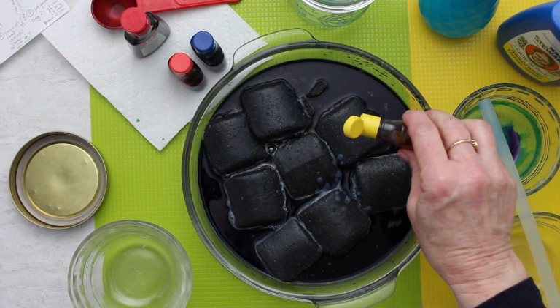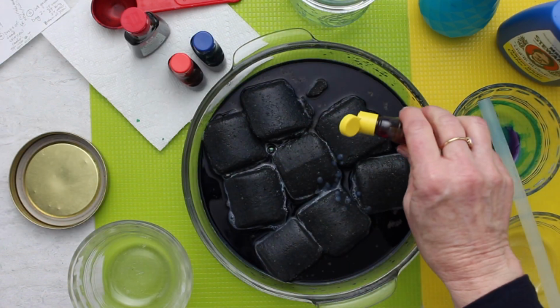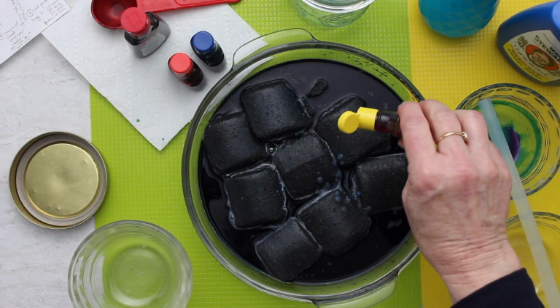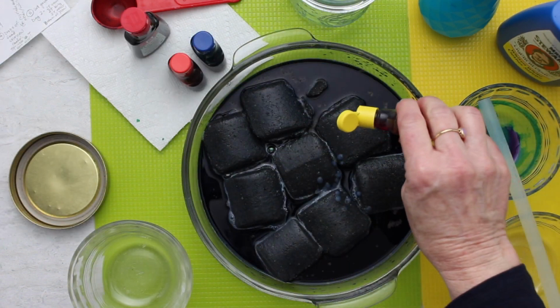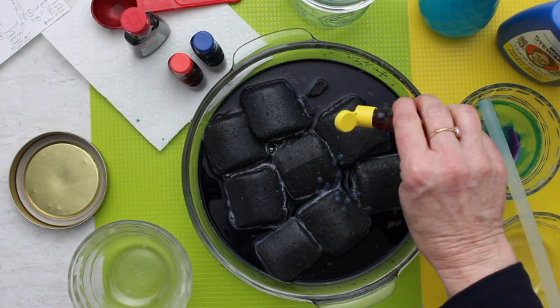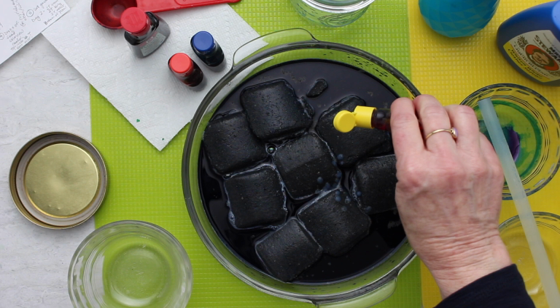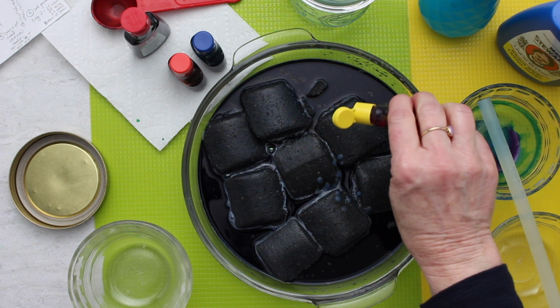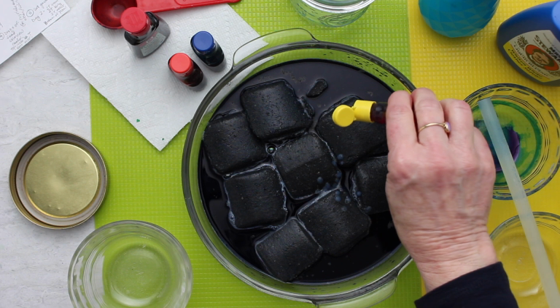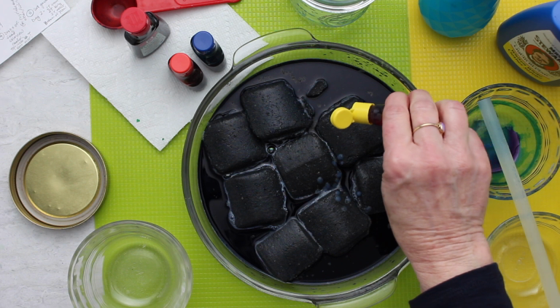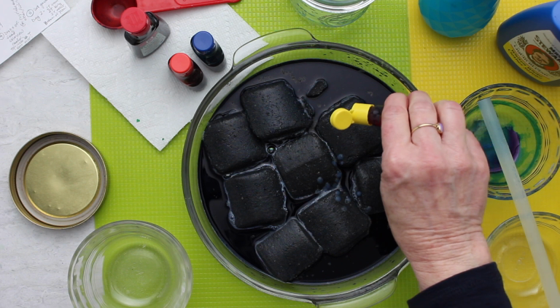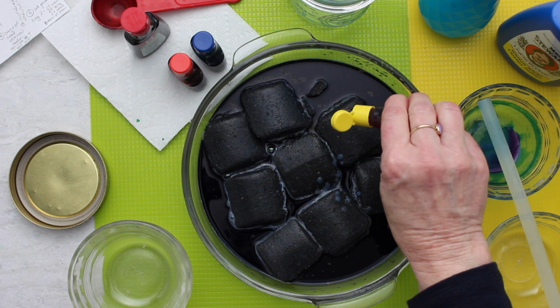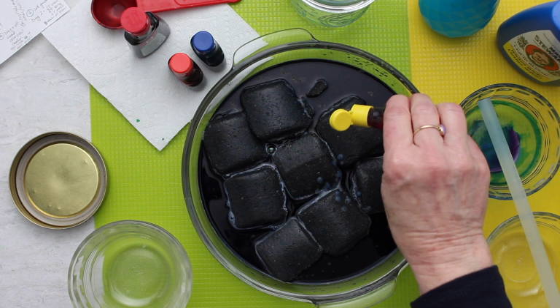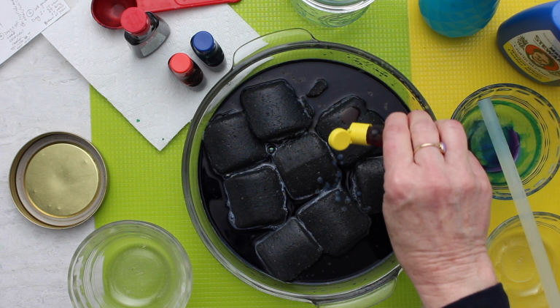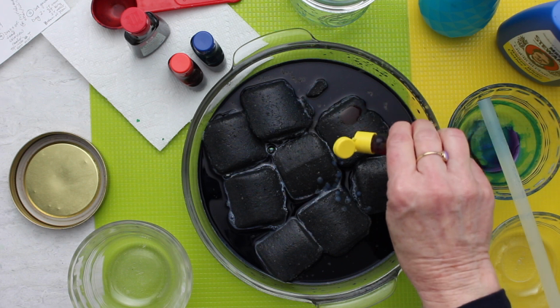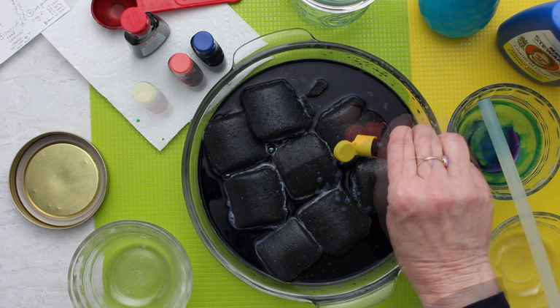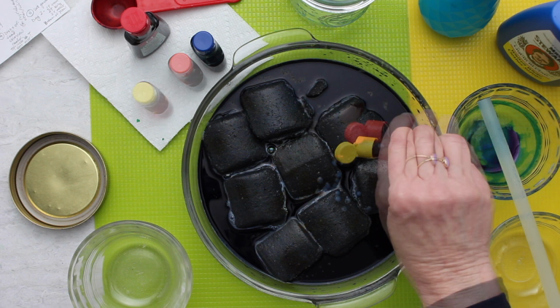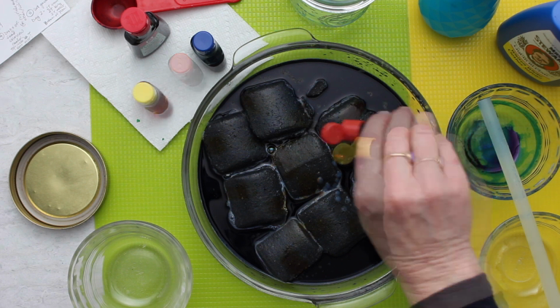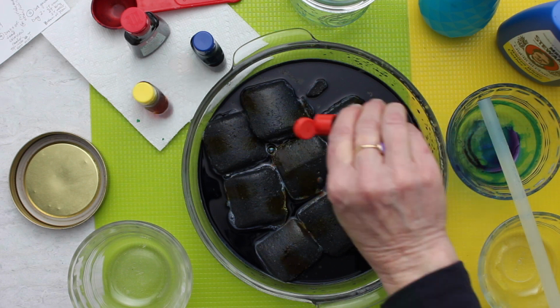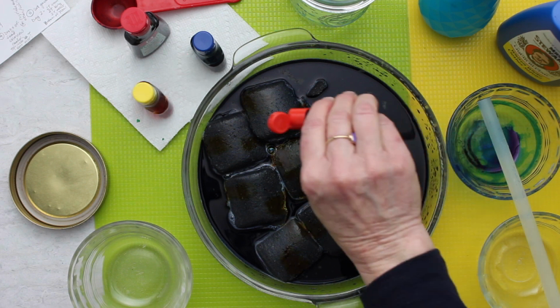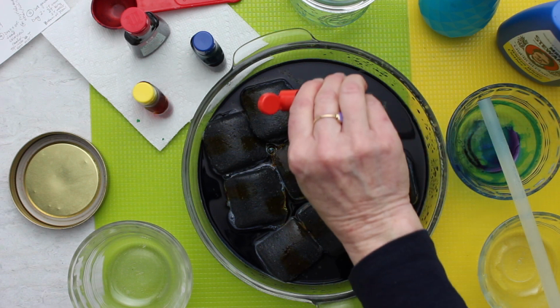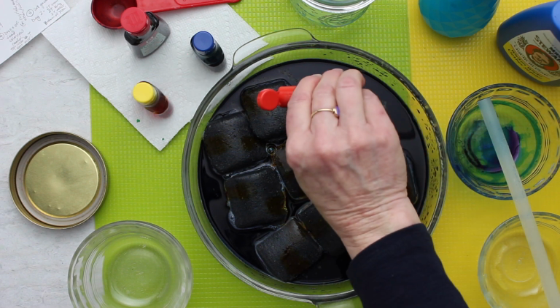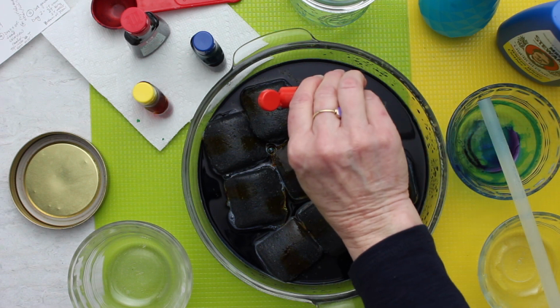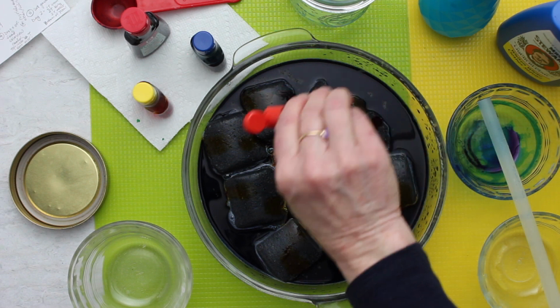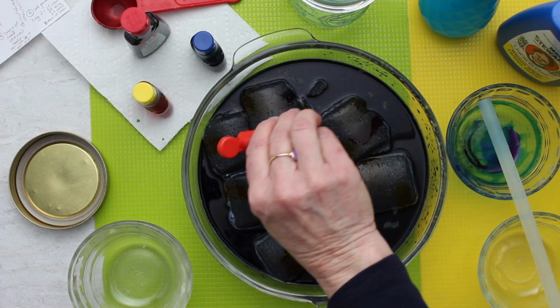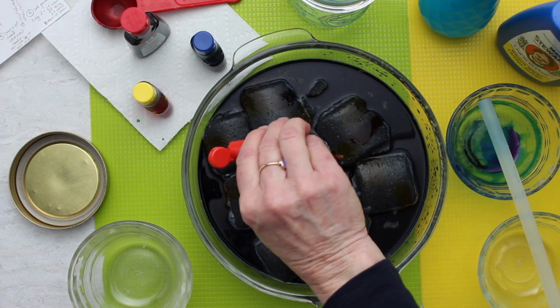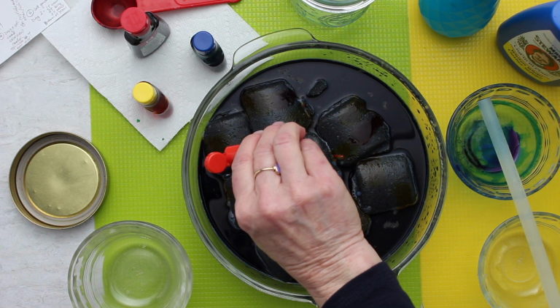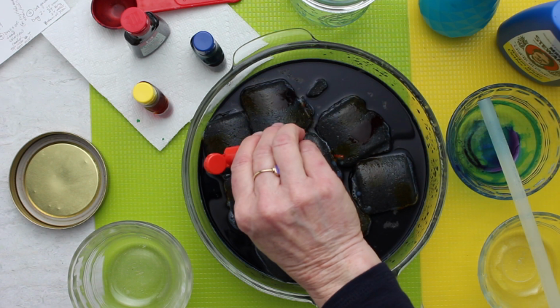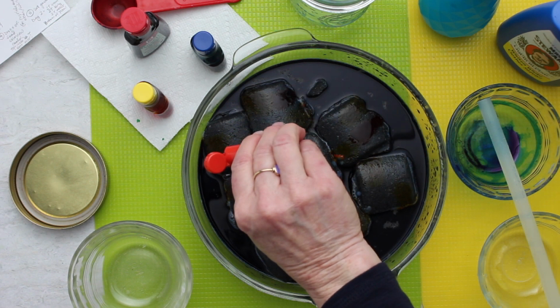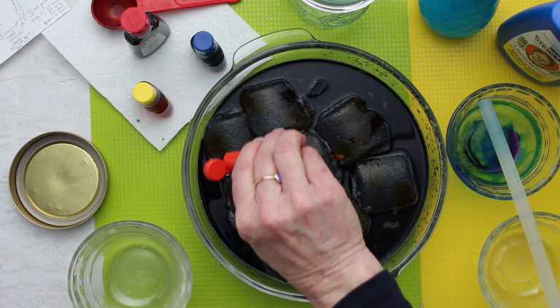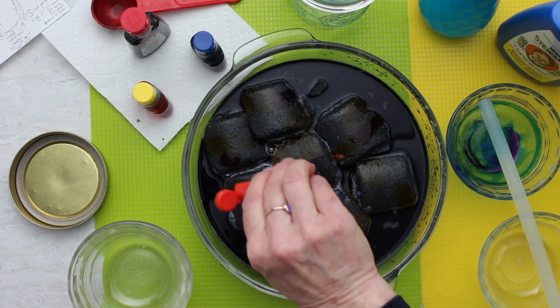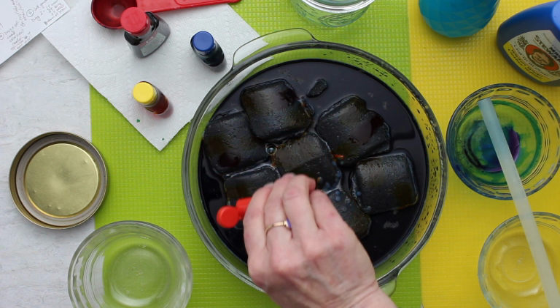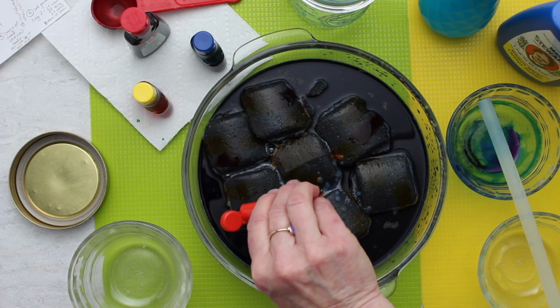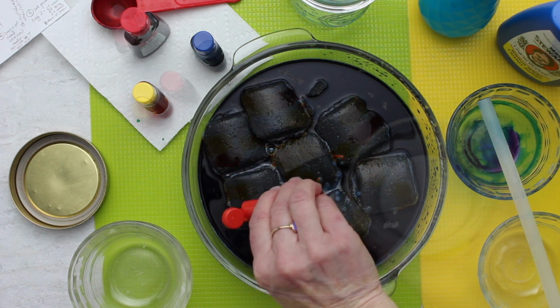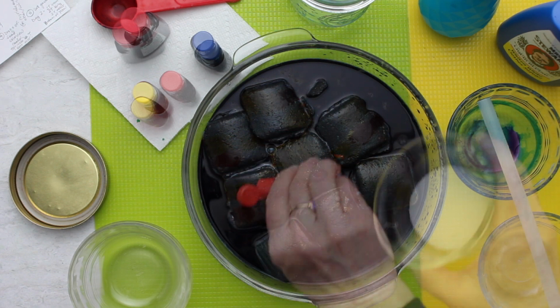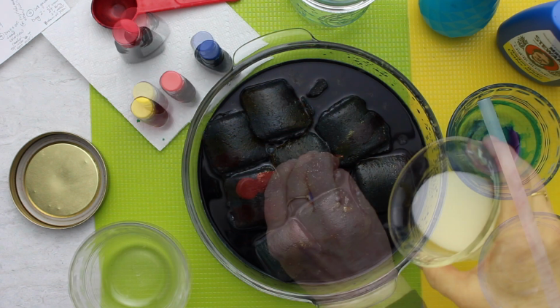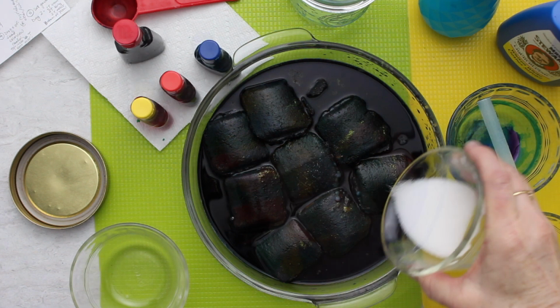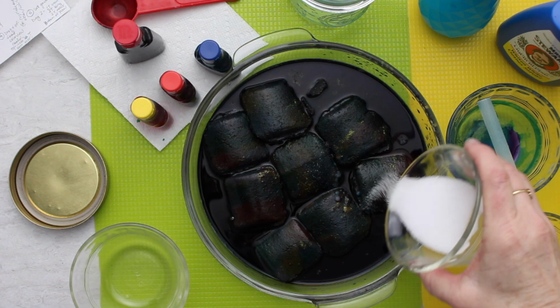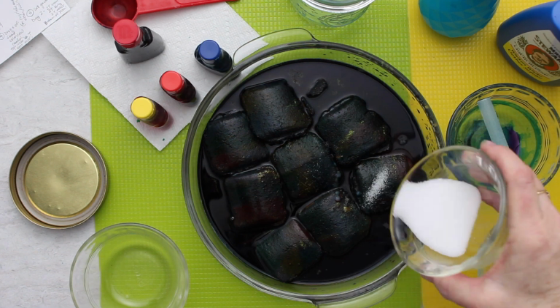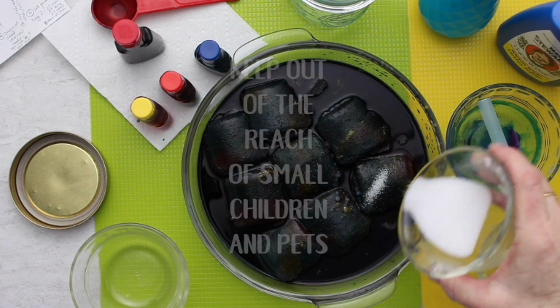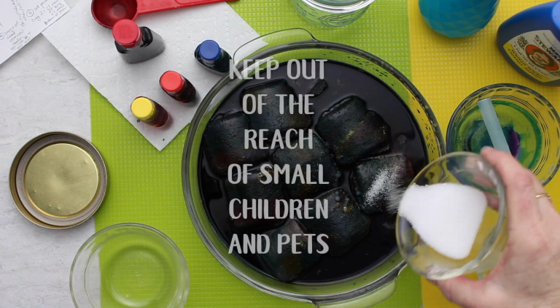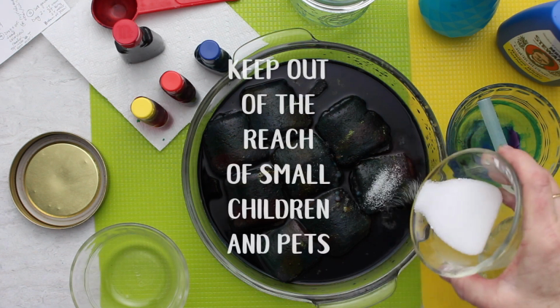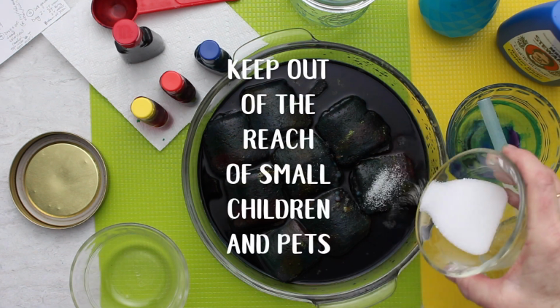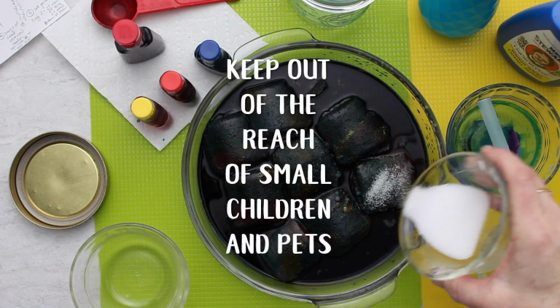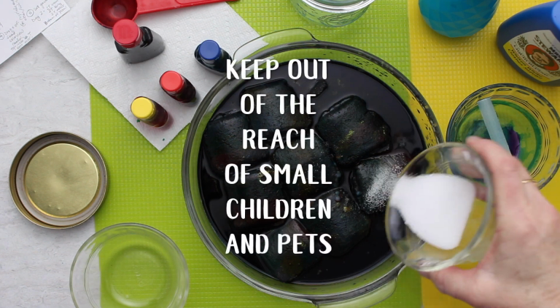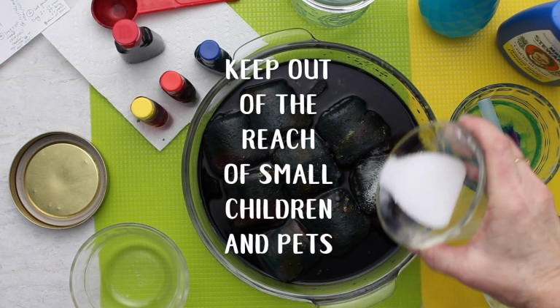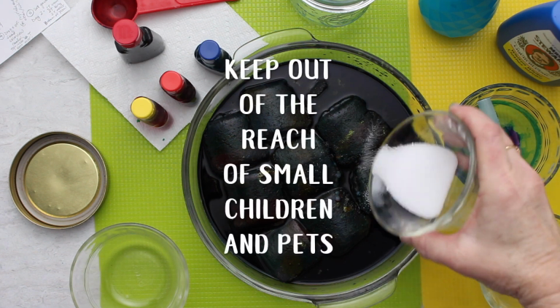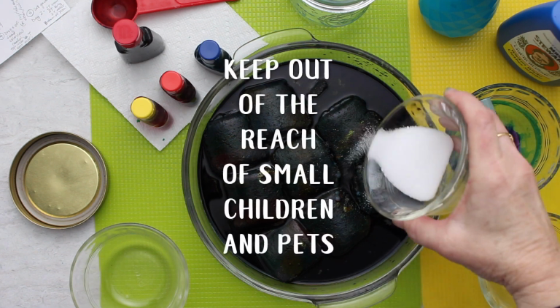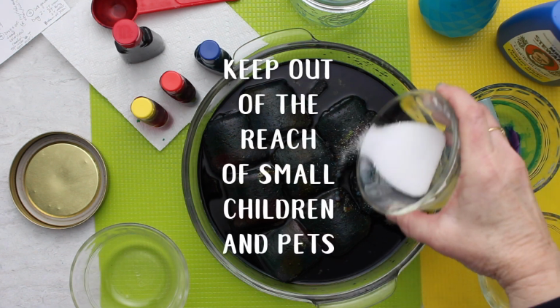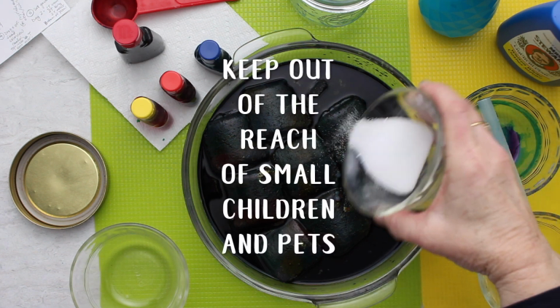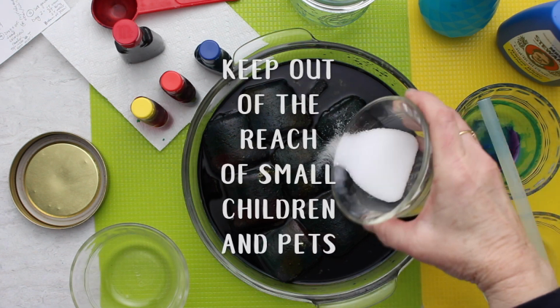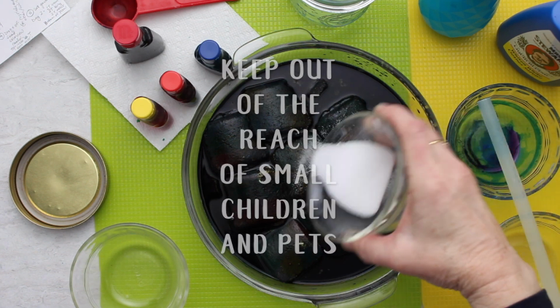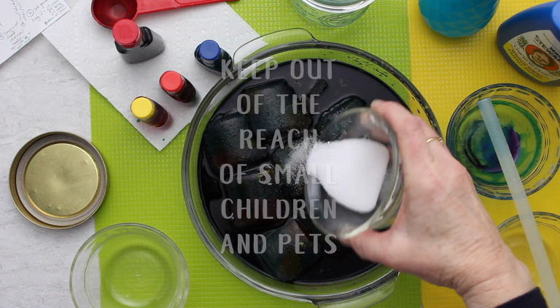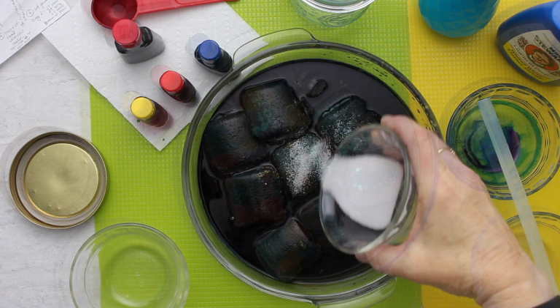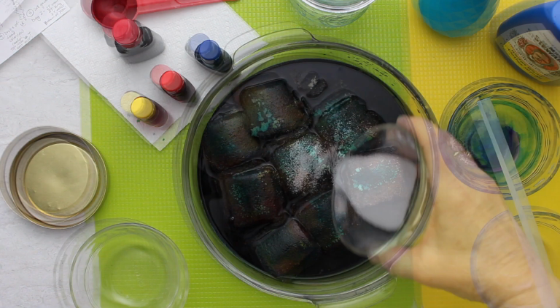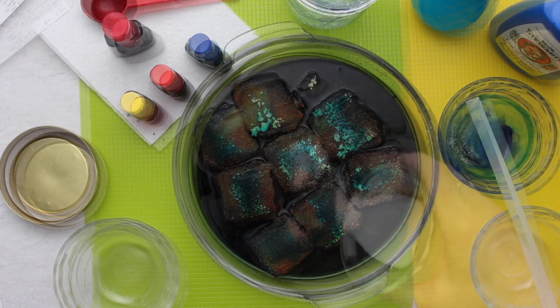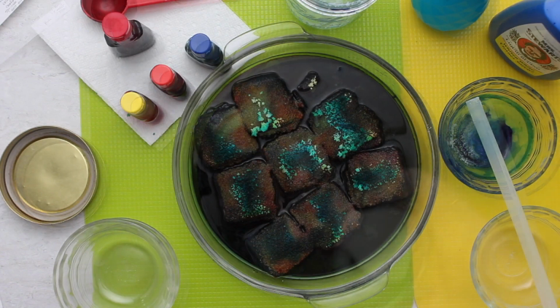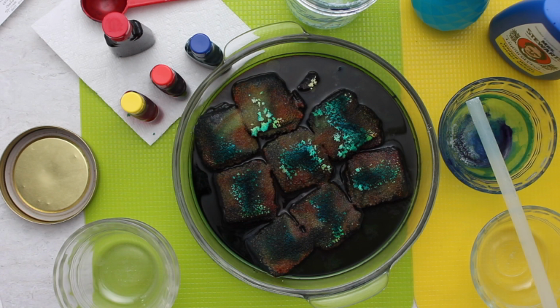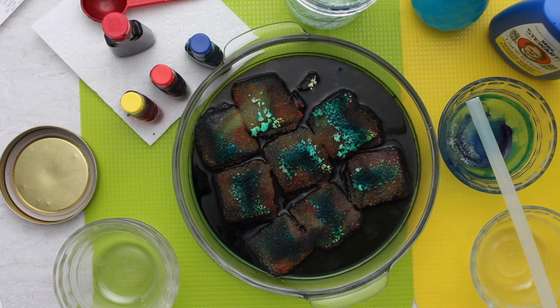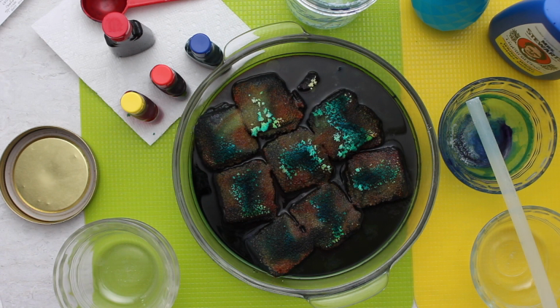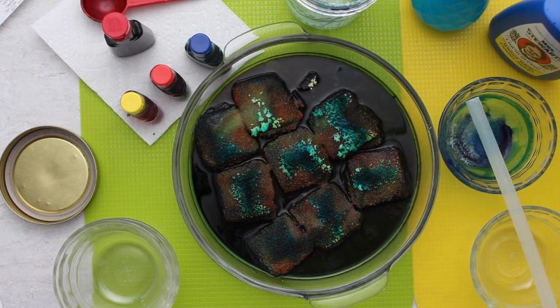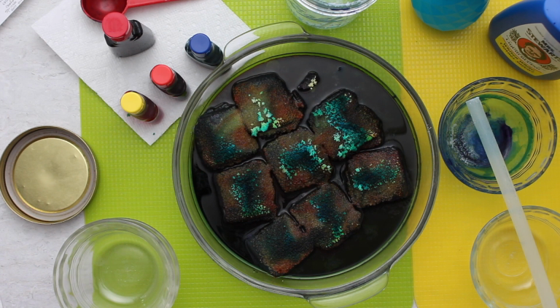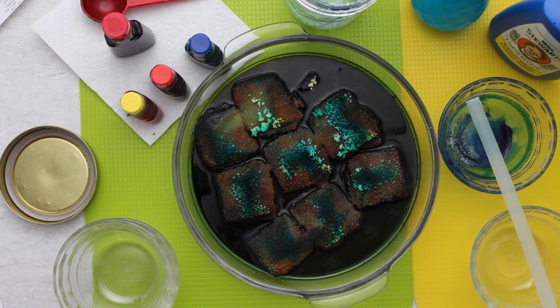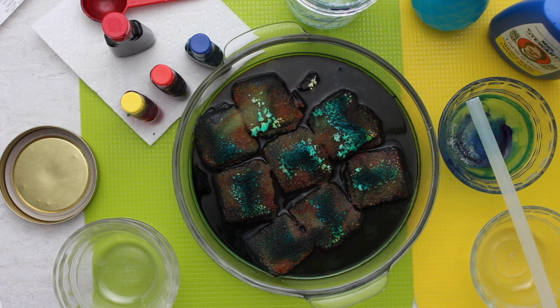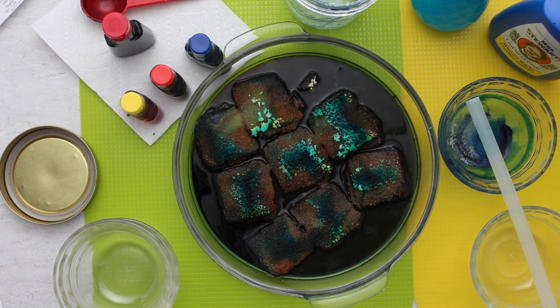Food coloring will make the crystals have color to them, which is cool. Keep this out of reach of small children and pets, of course.